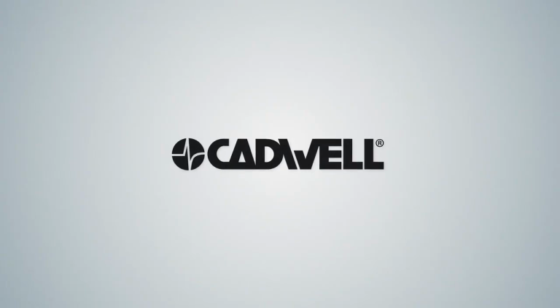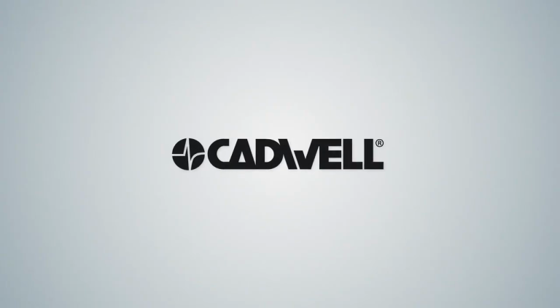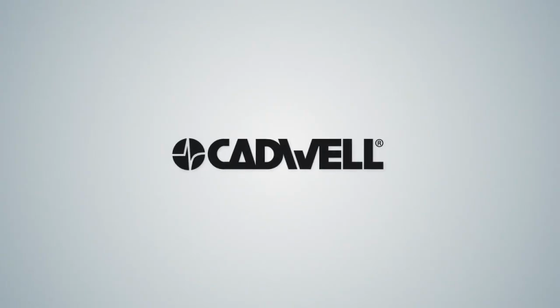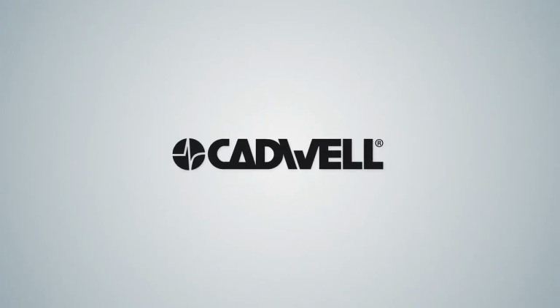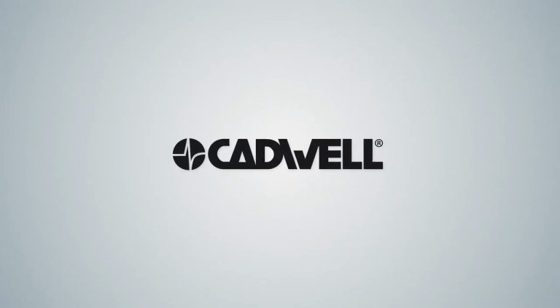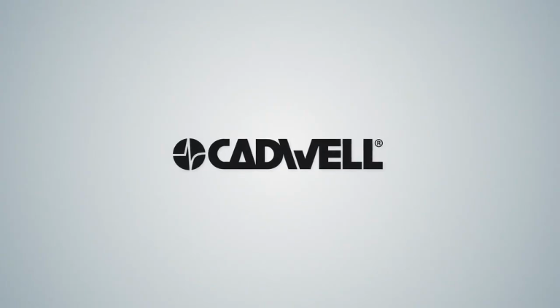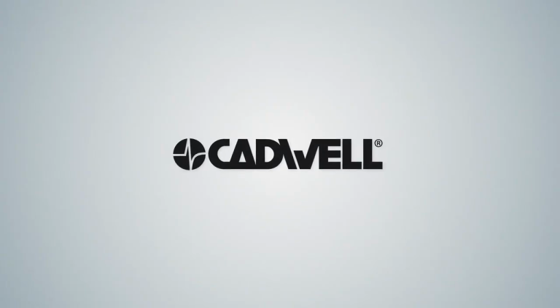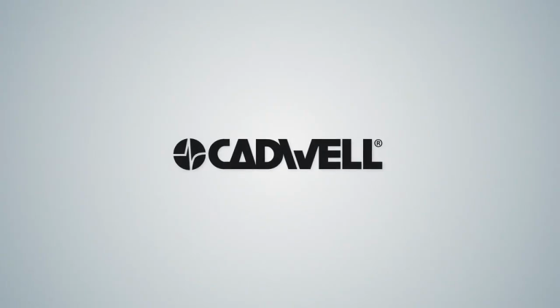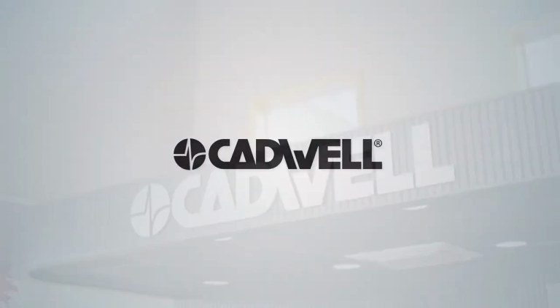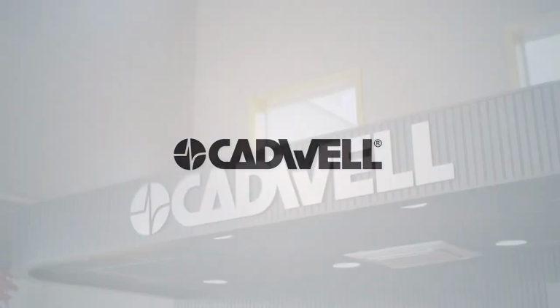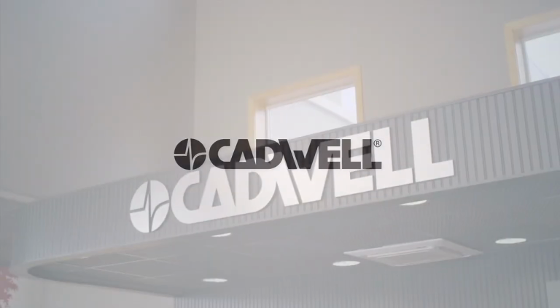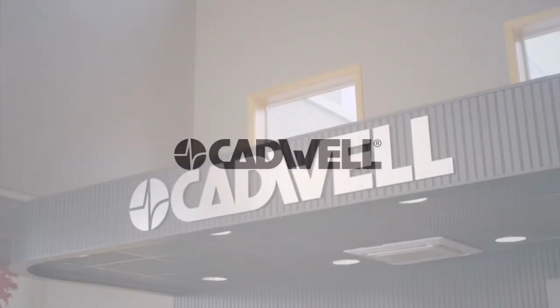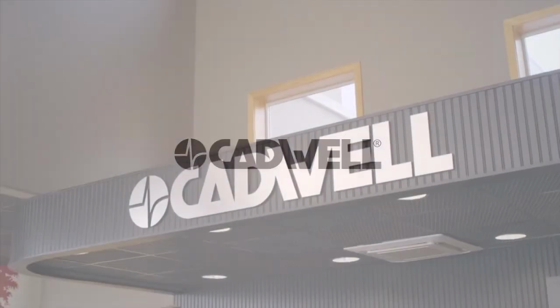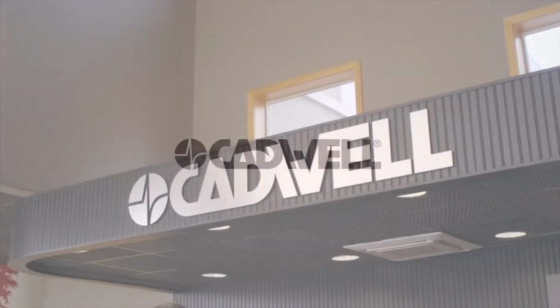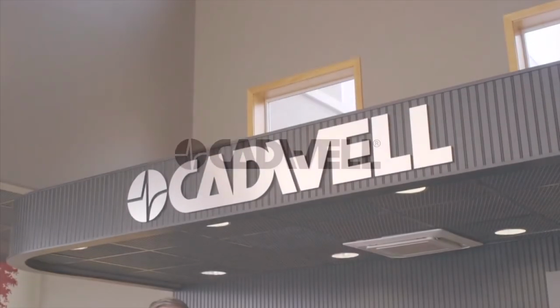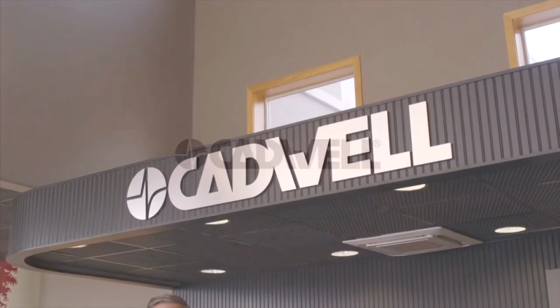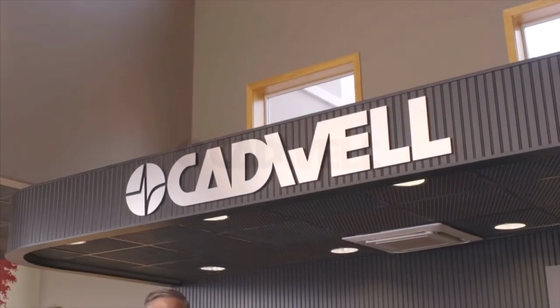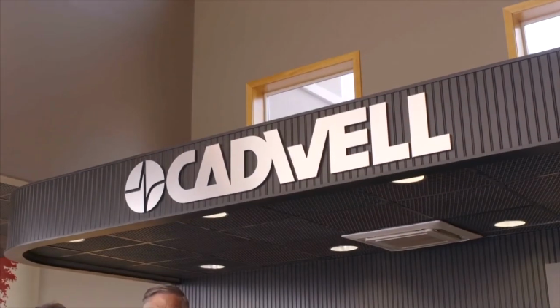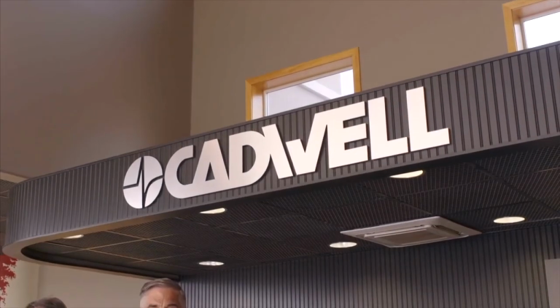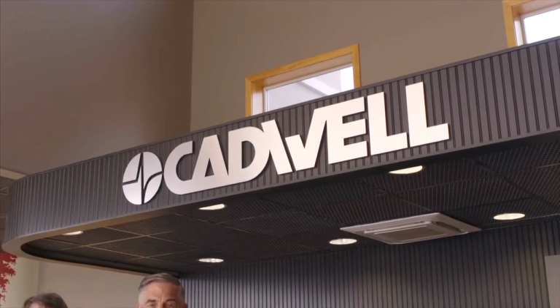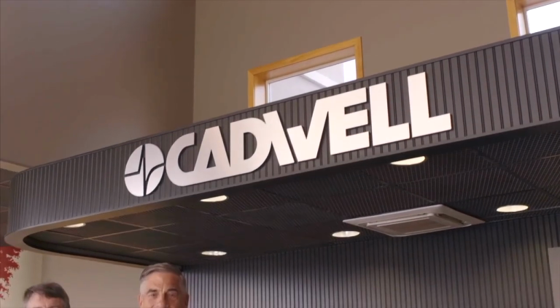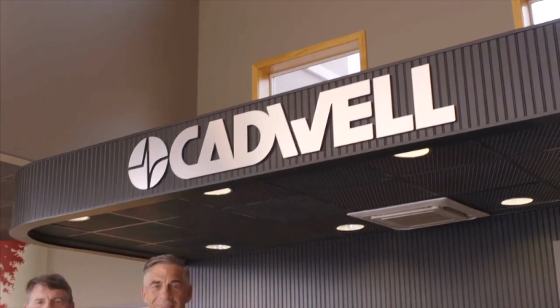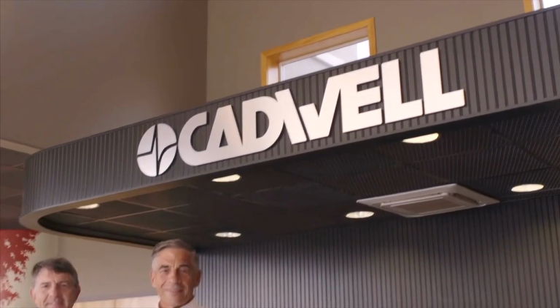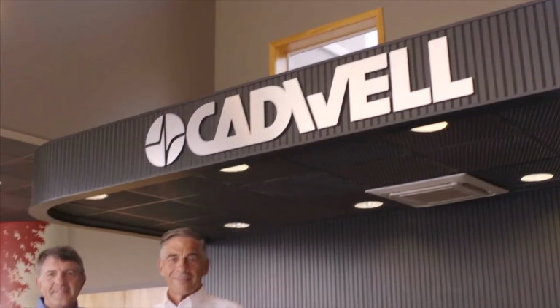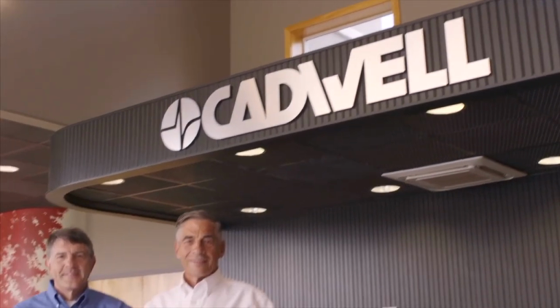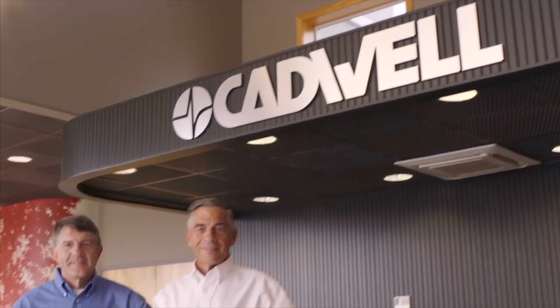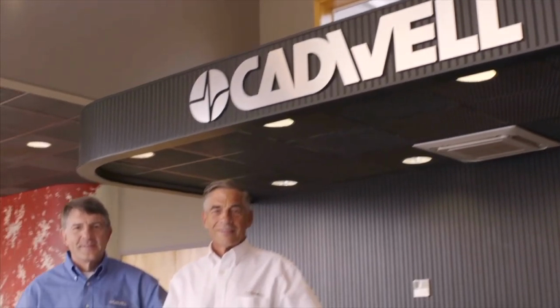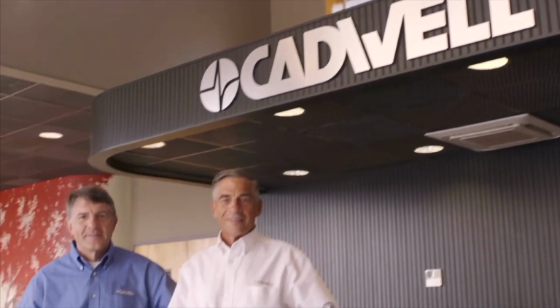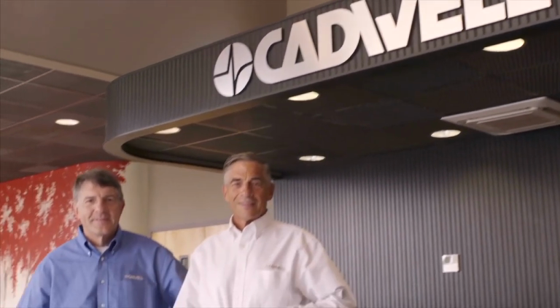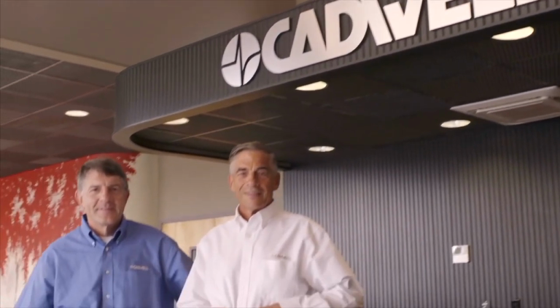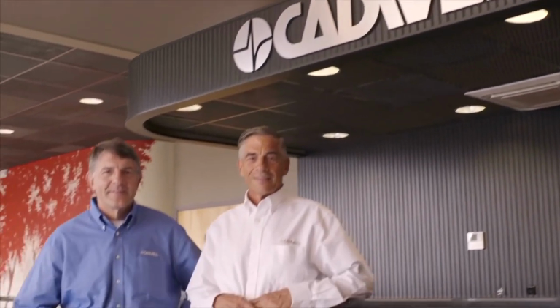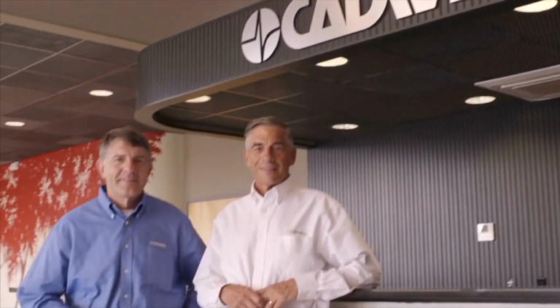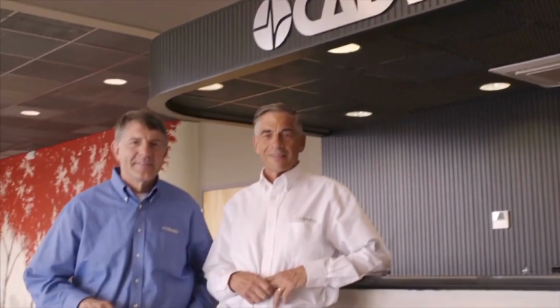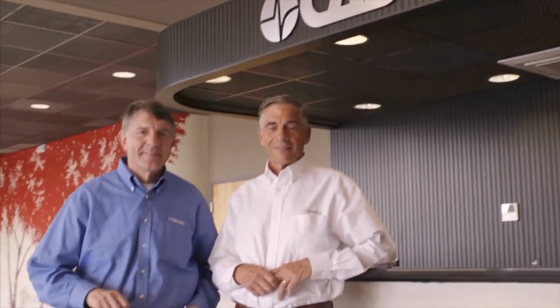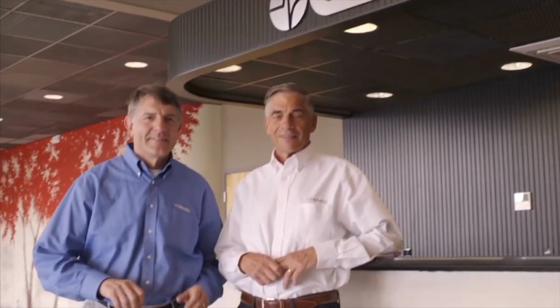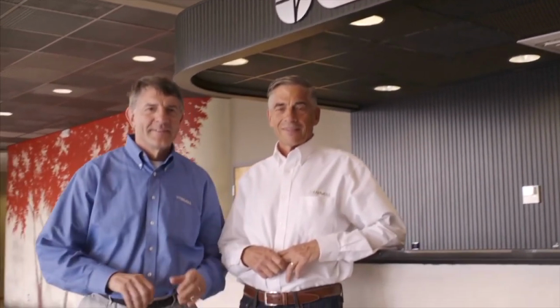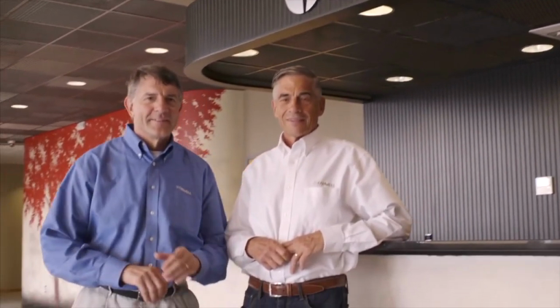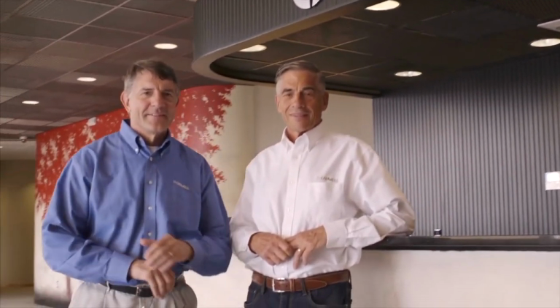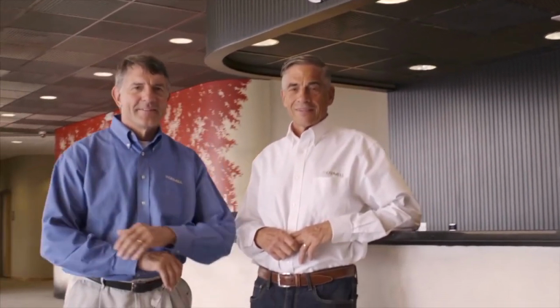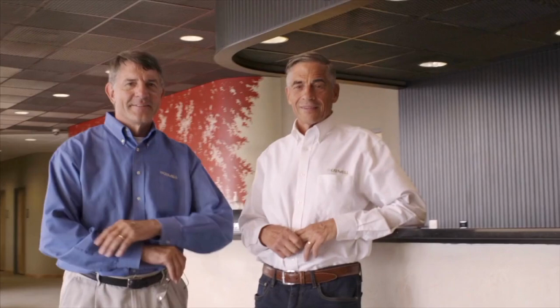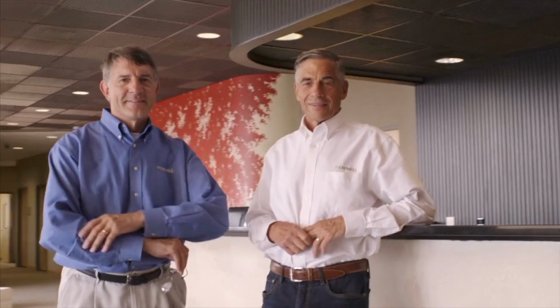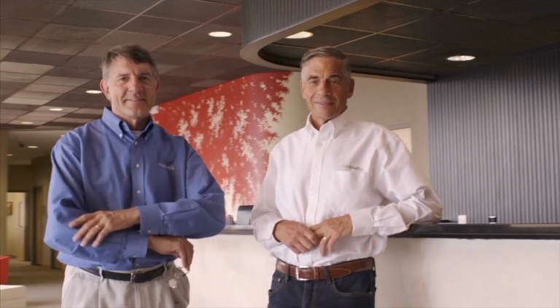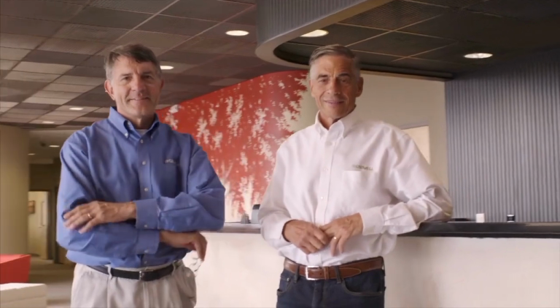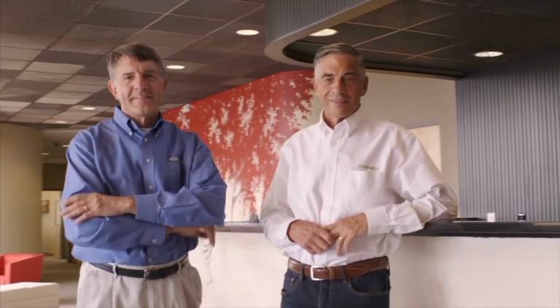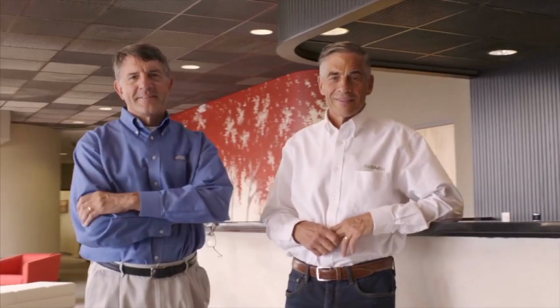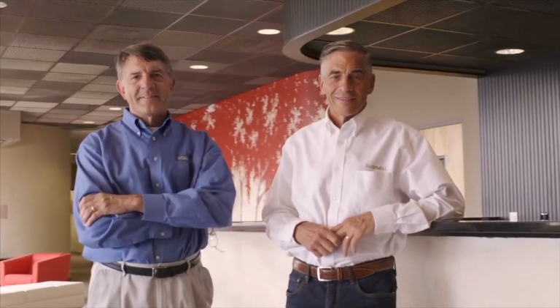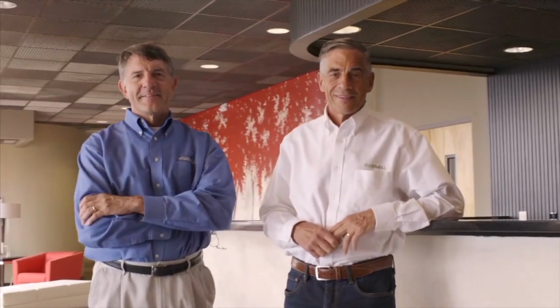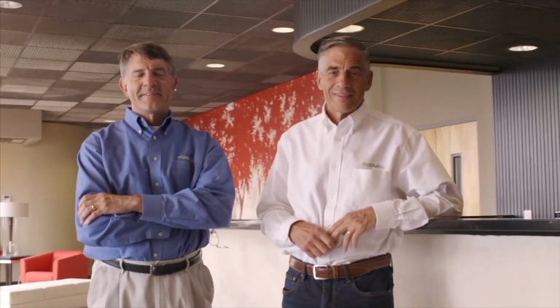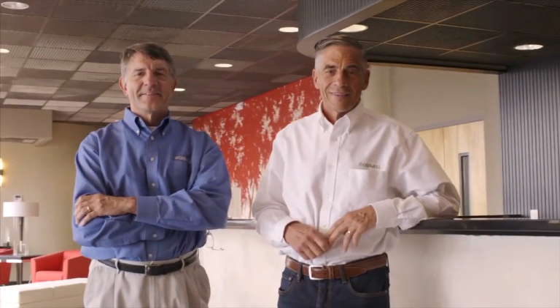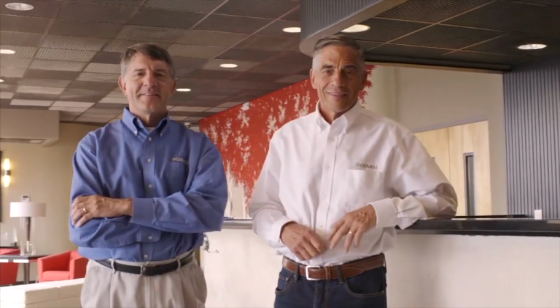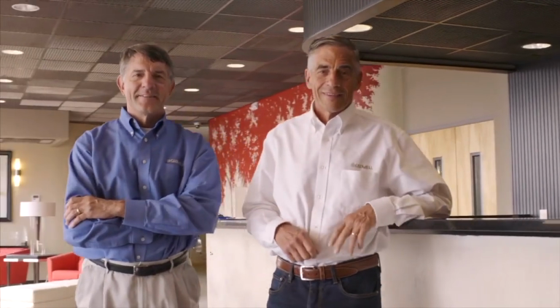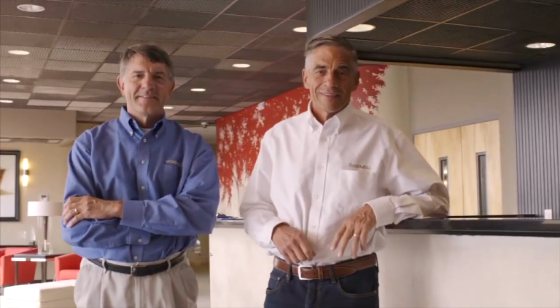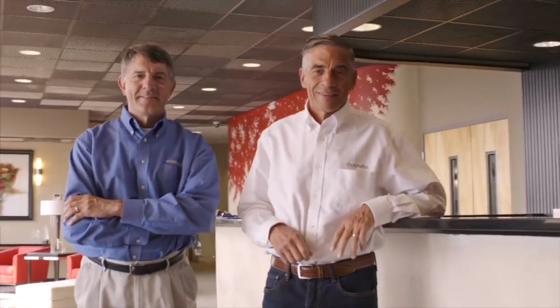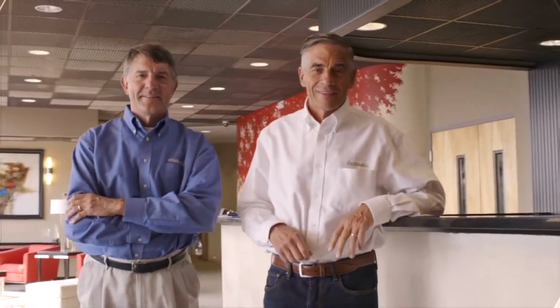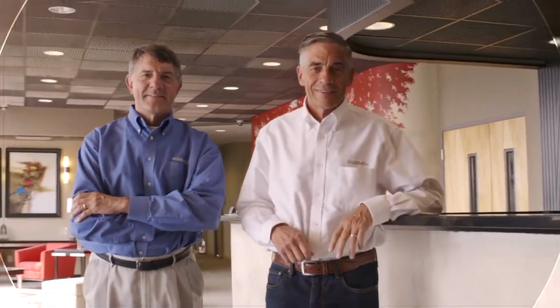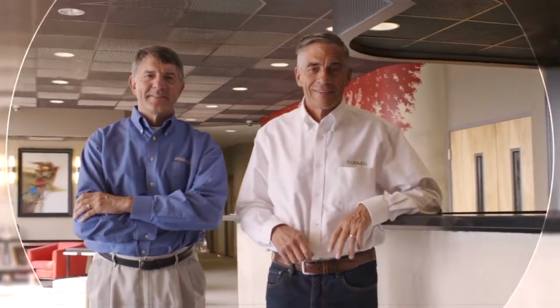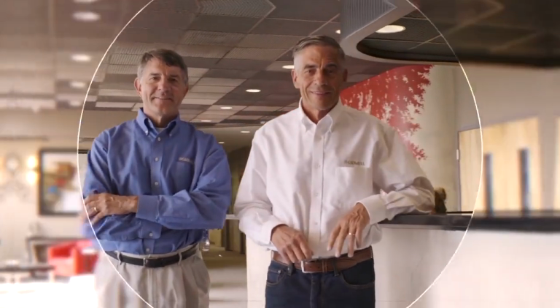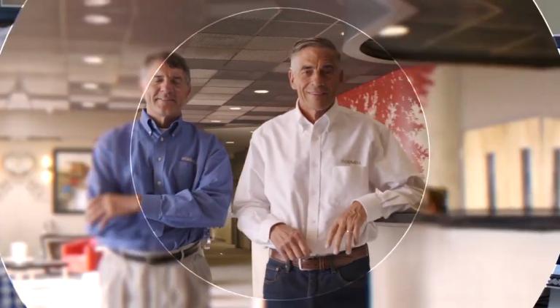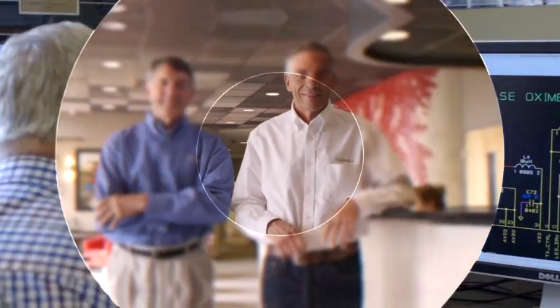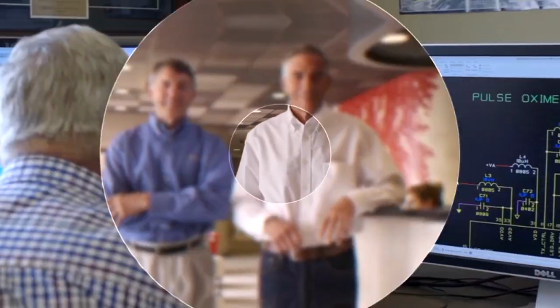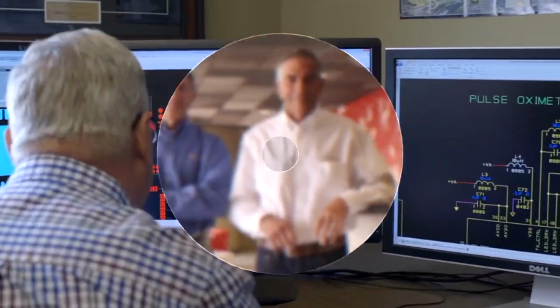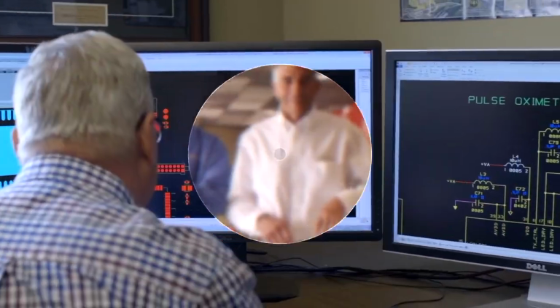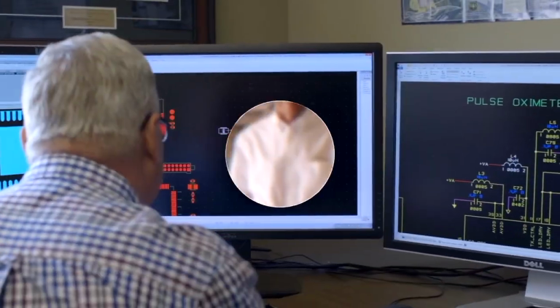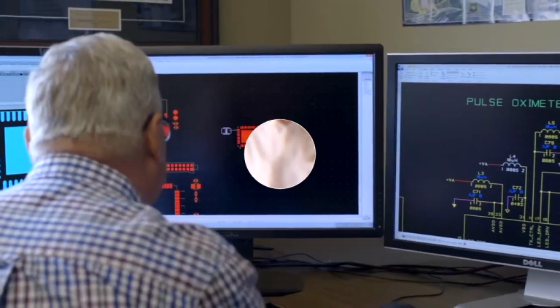Since 1979, Cadwell has been driven by the mission to help you help others in neurodiagnostics.